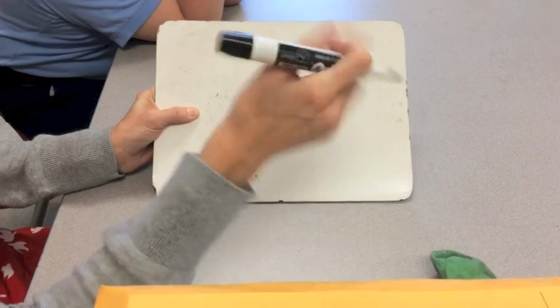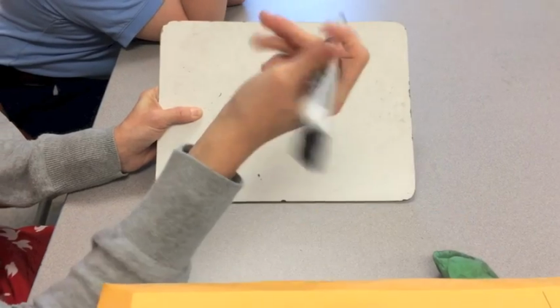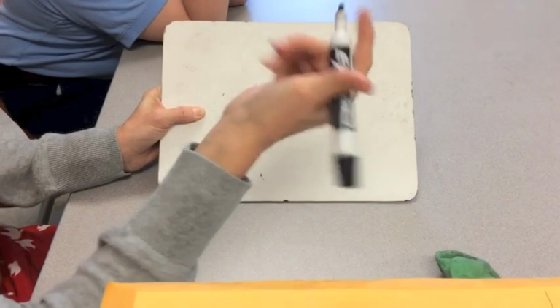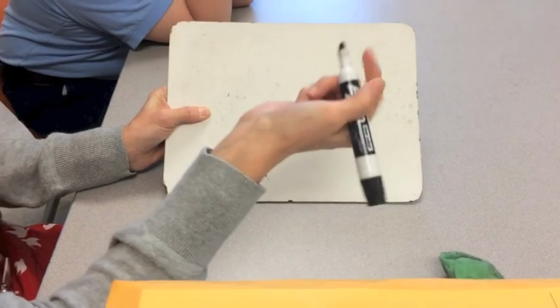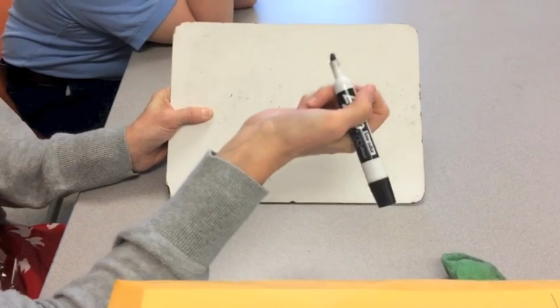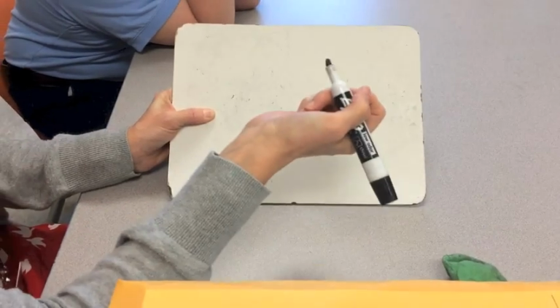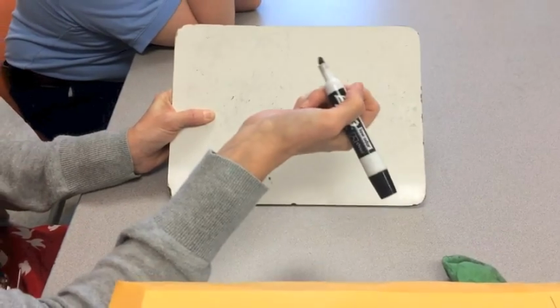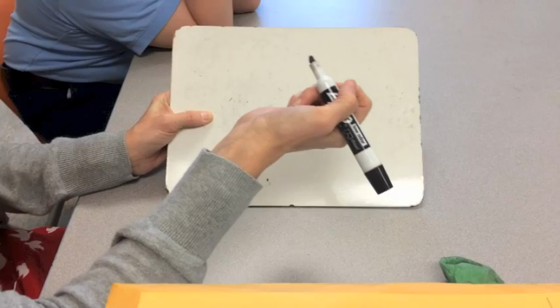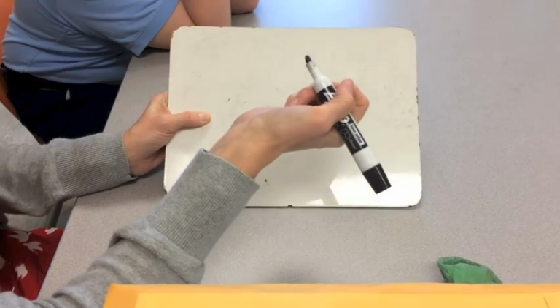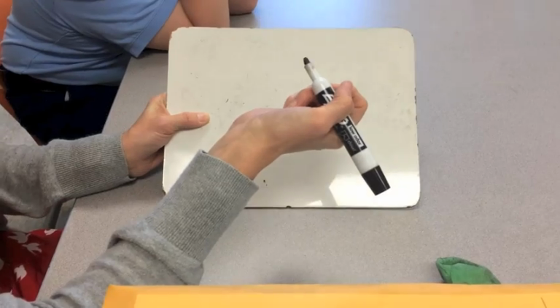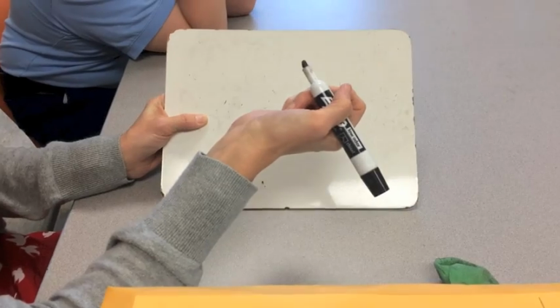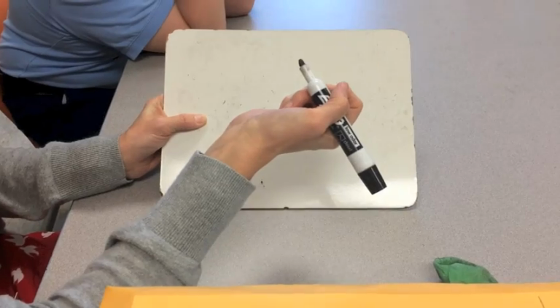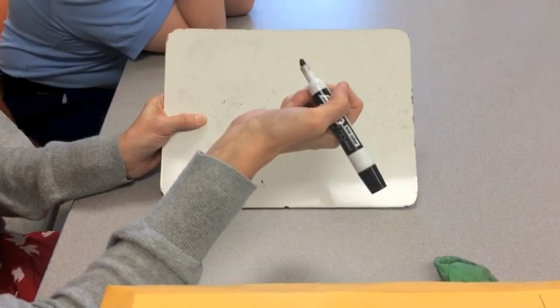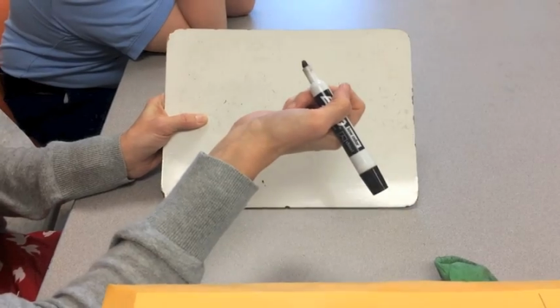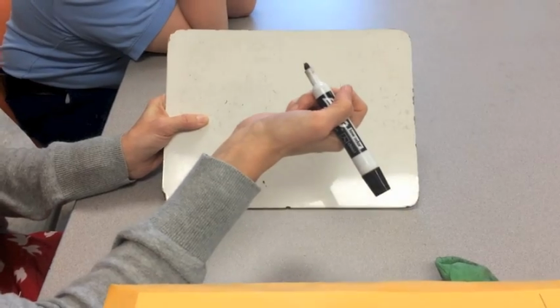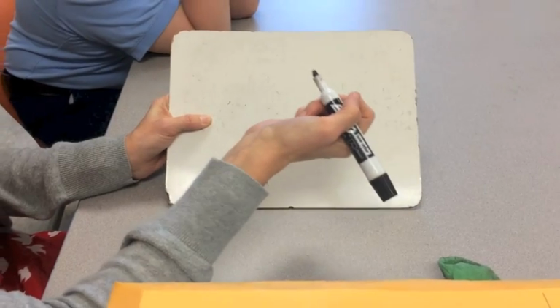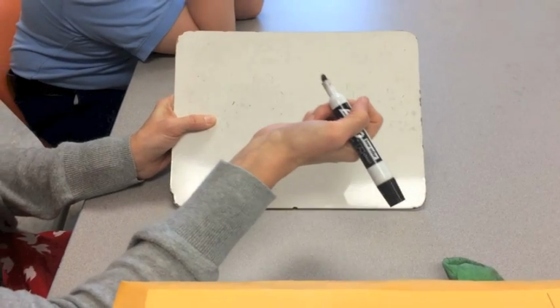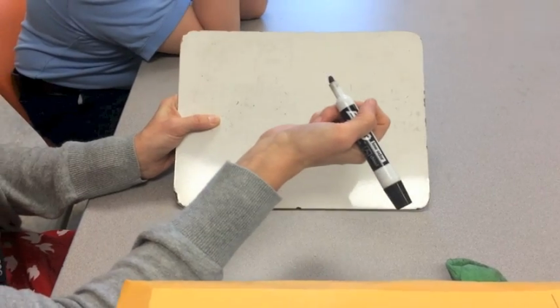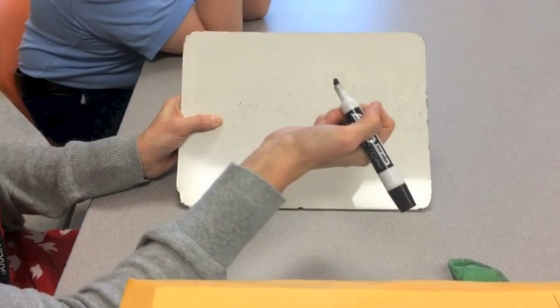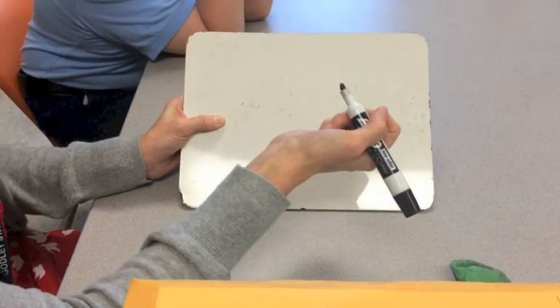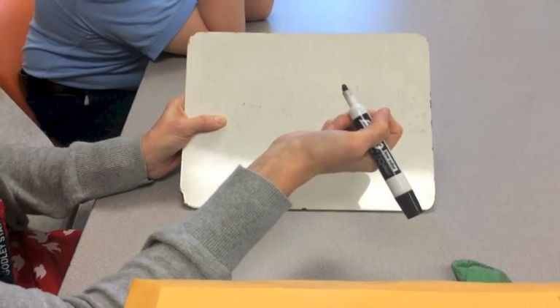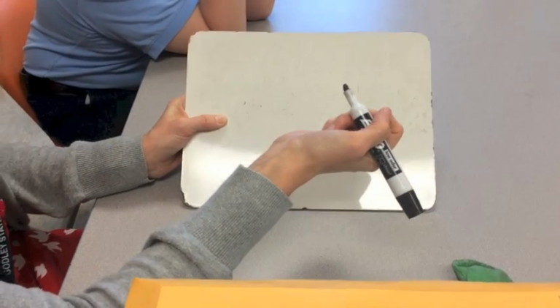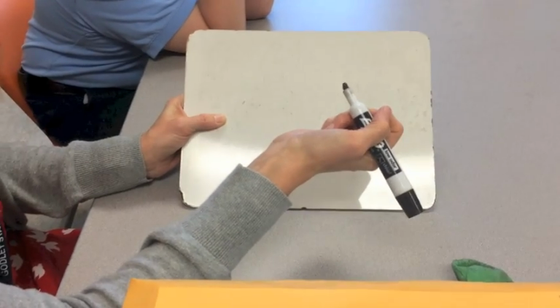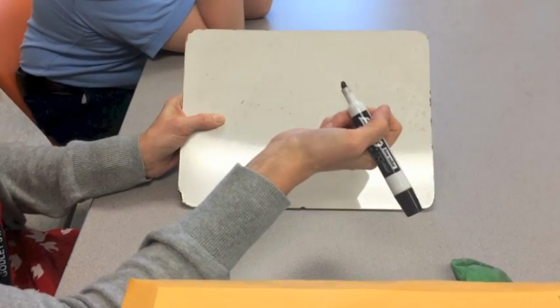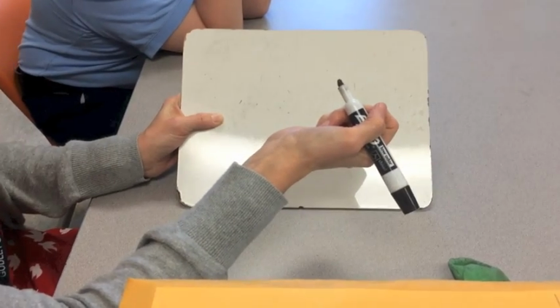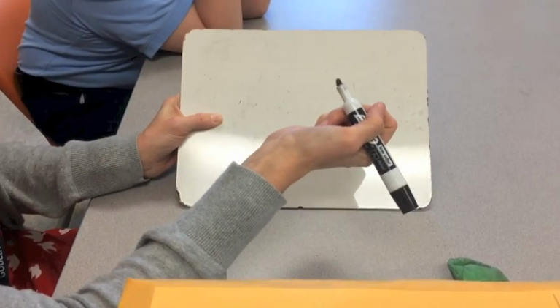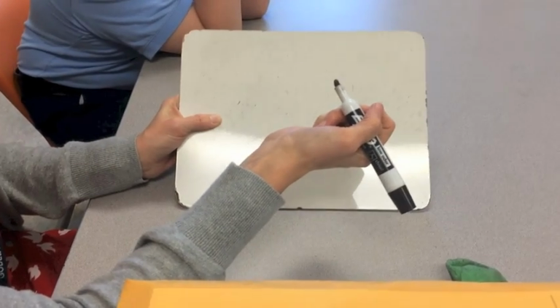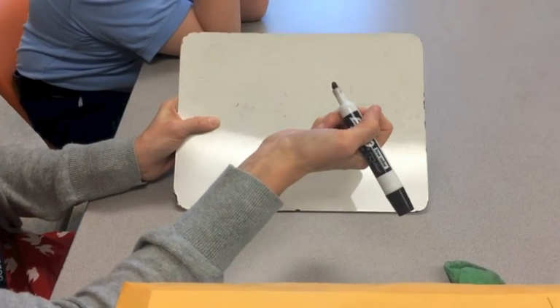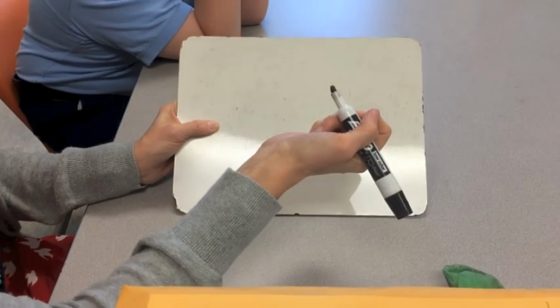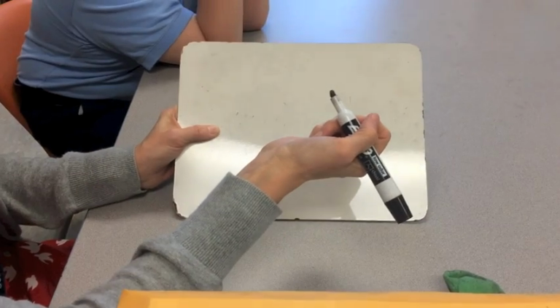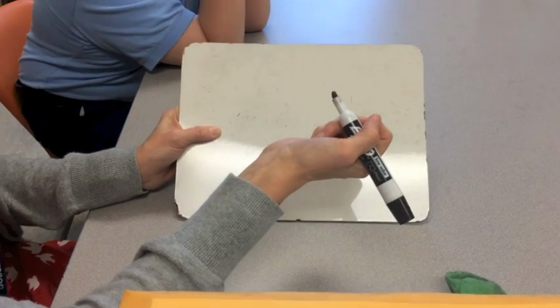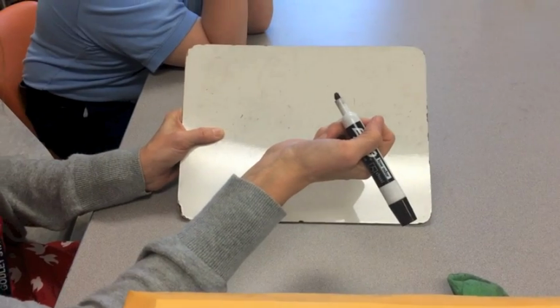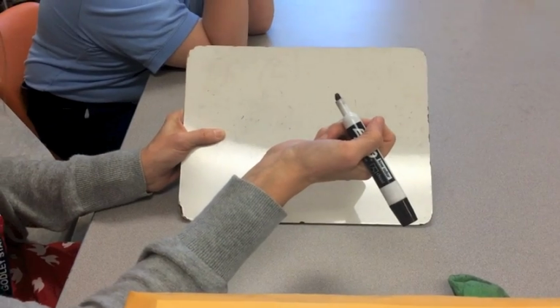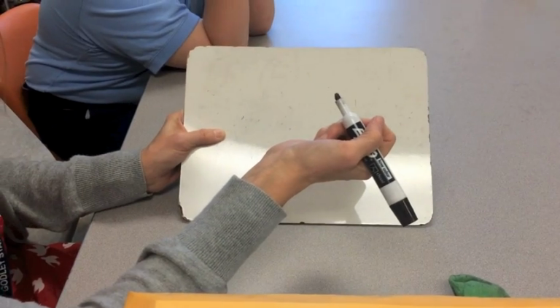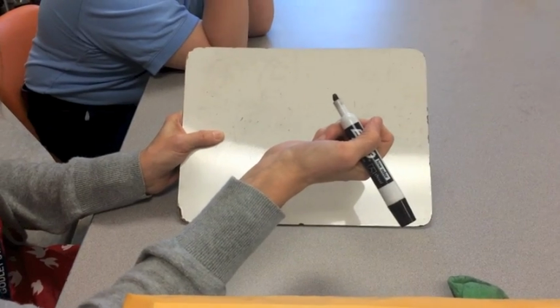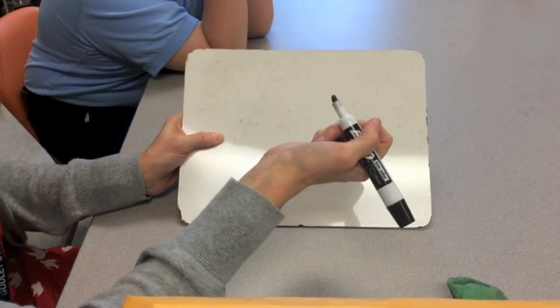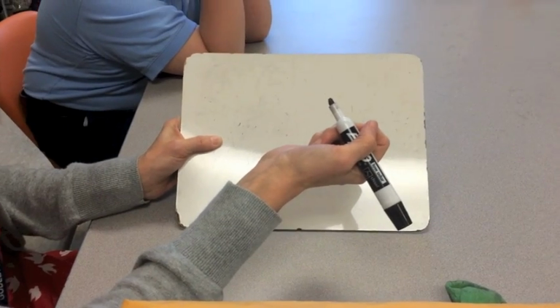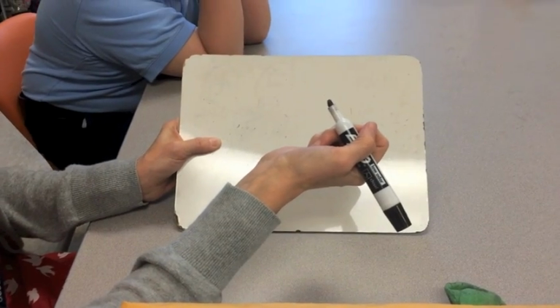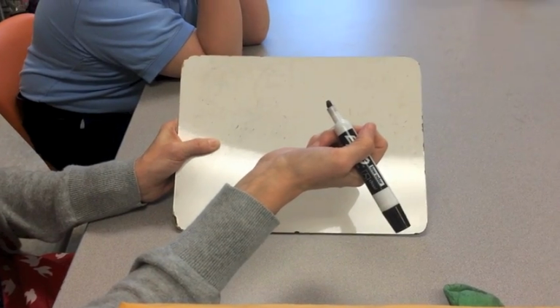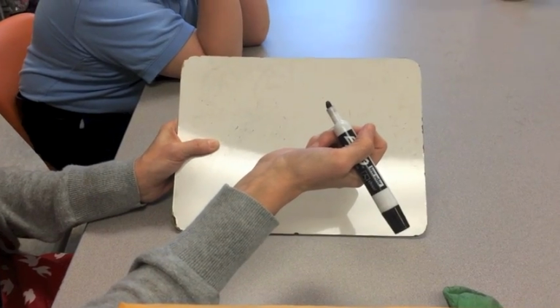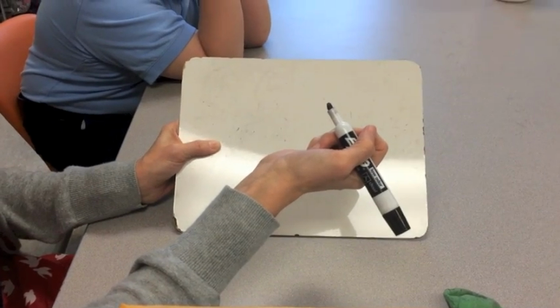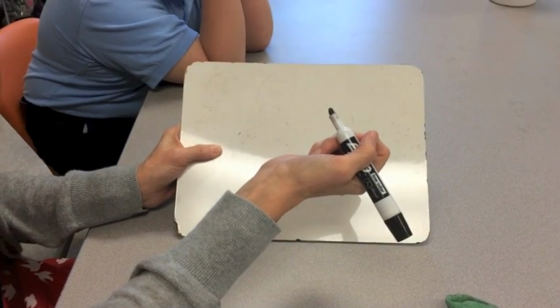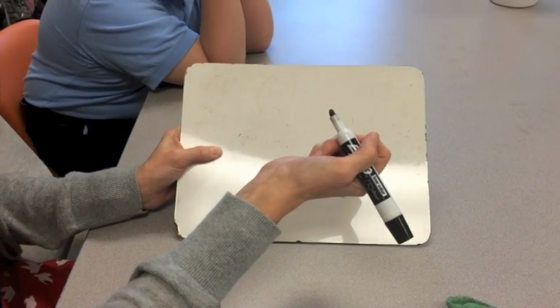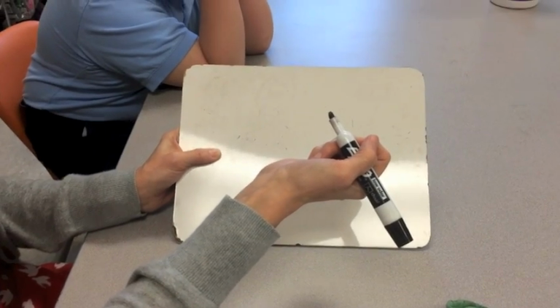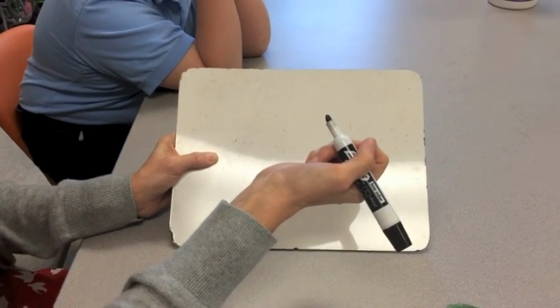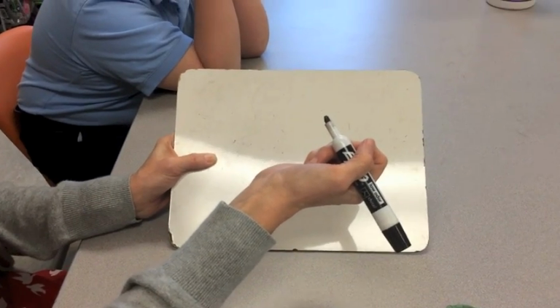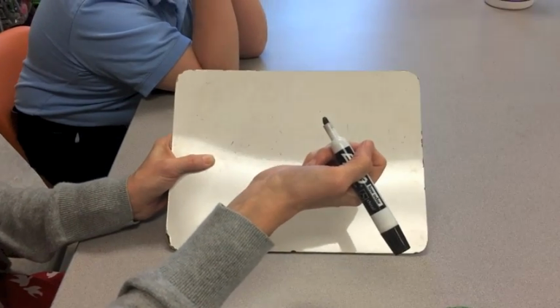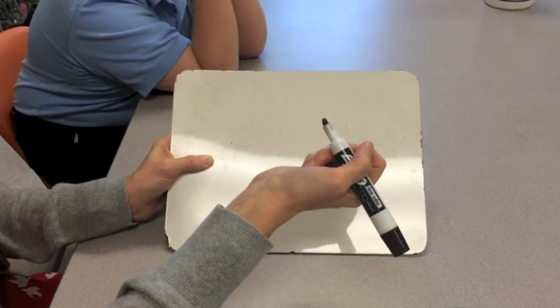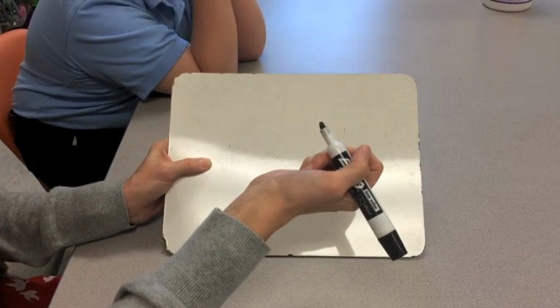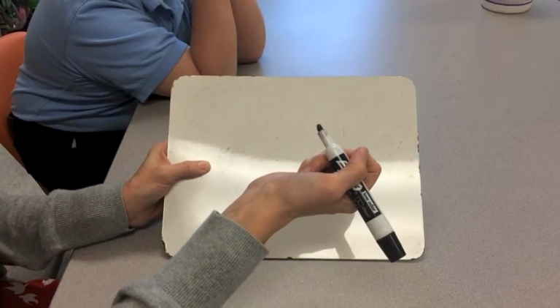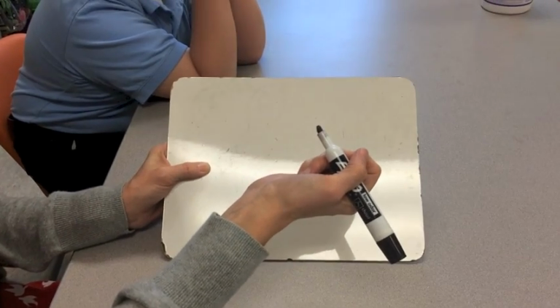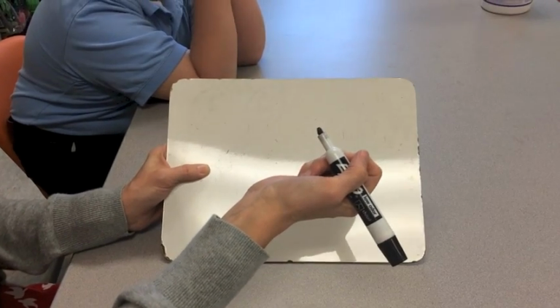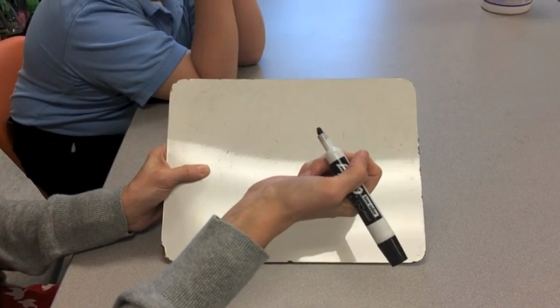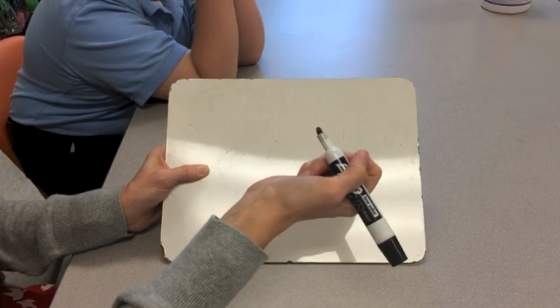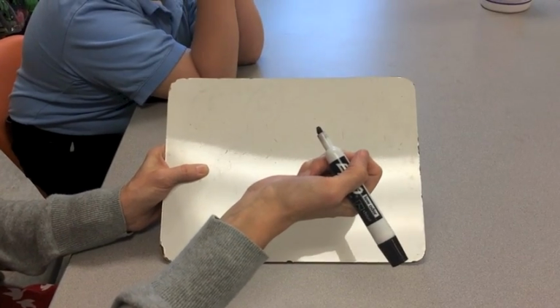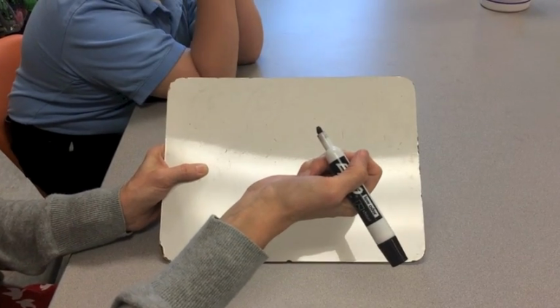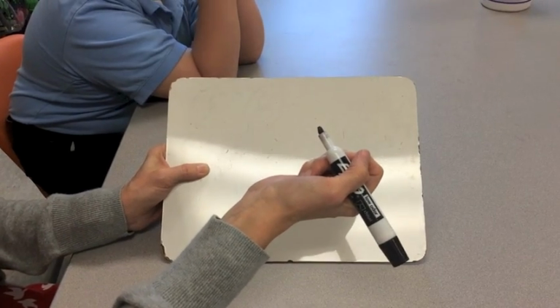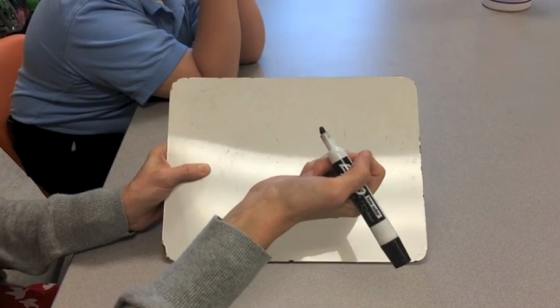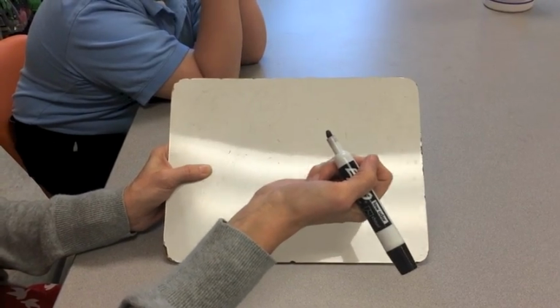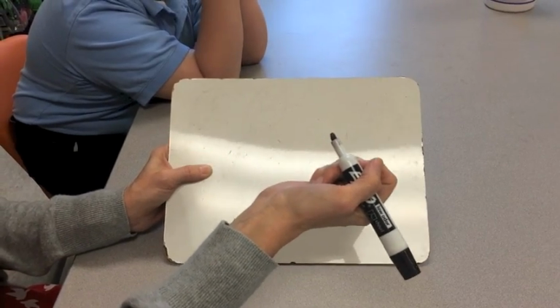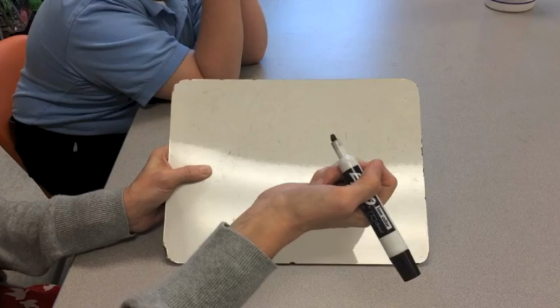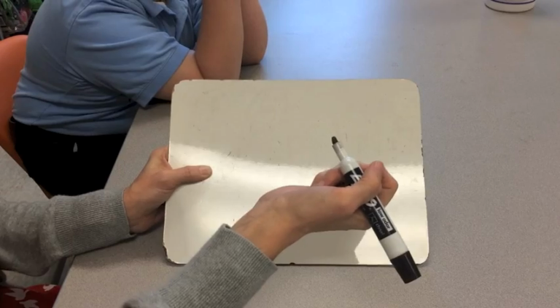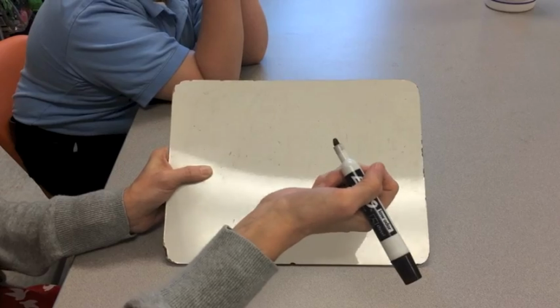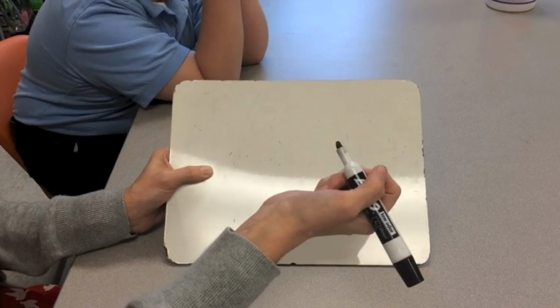Today we're going to show you how to use touch dots with money and how to count using those touch dots.